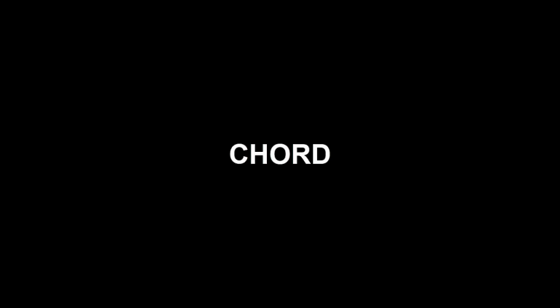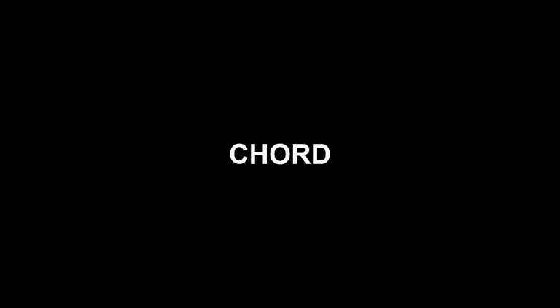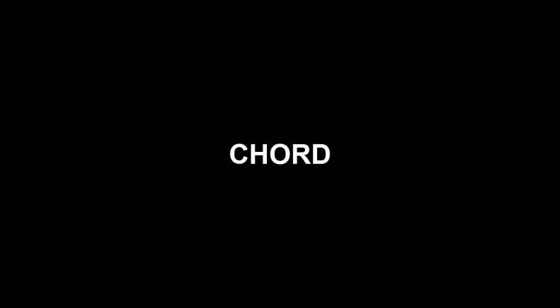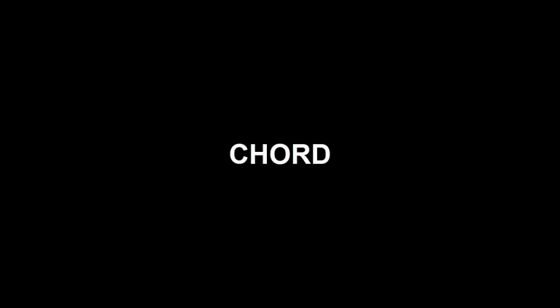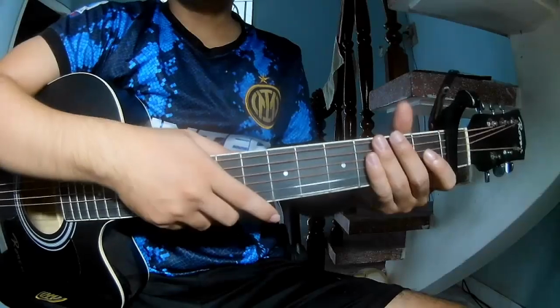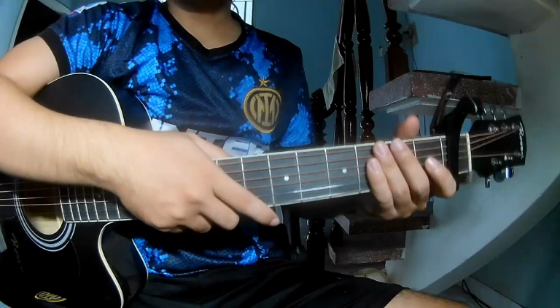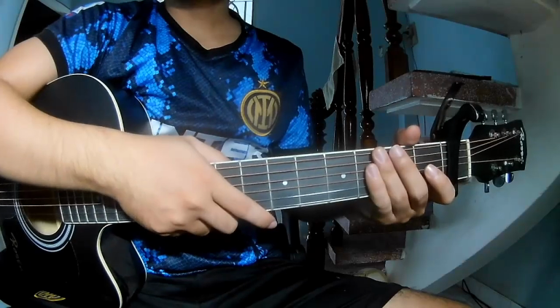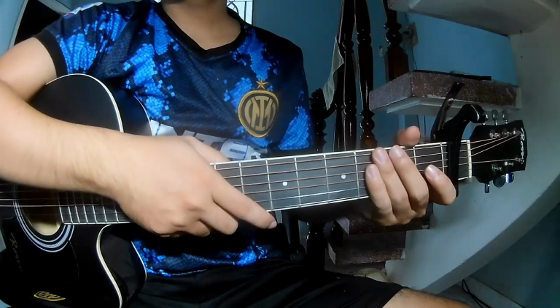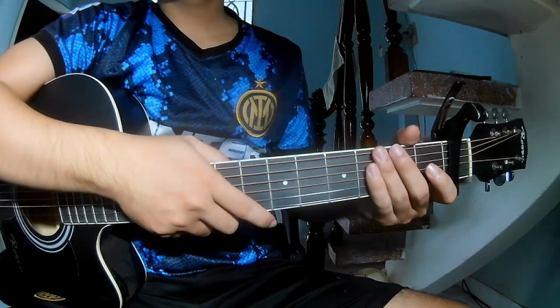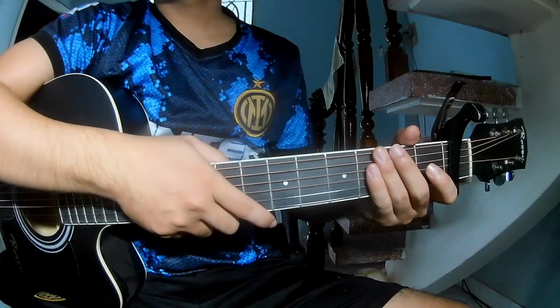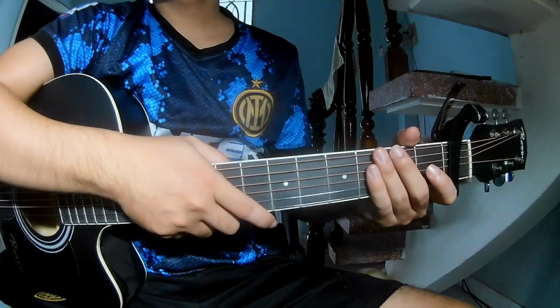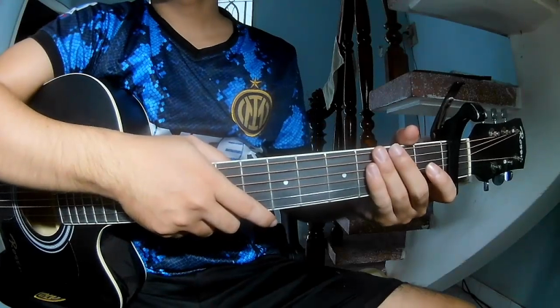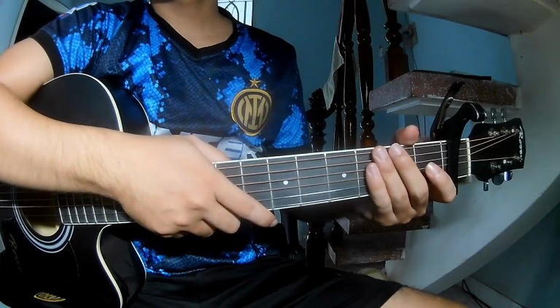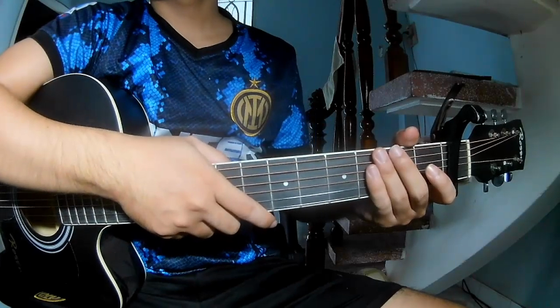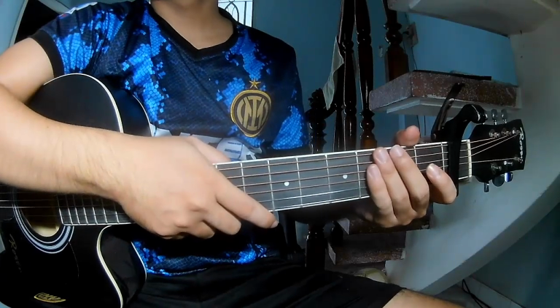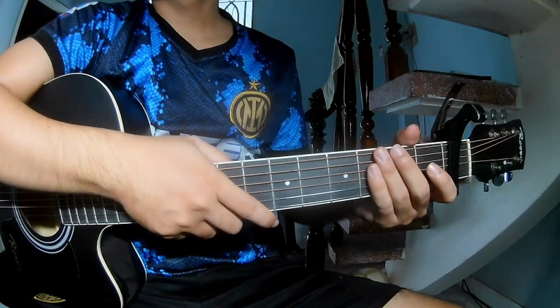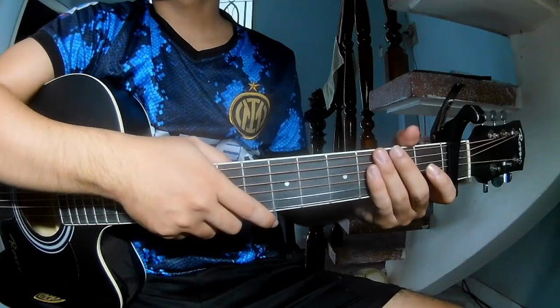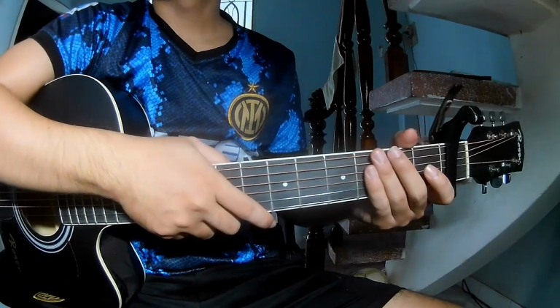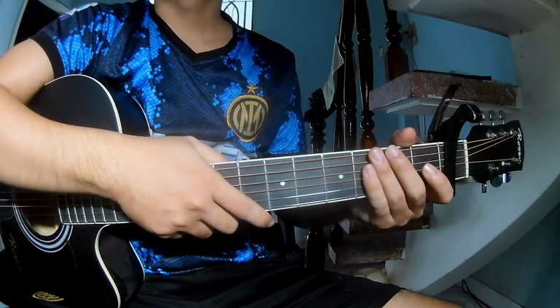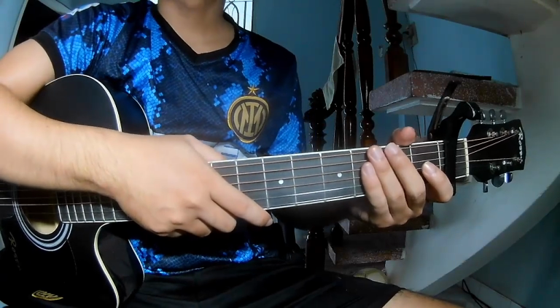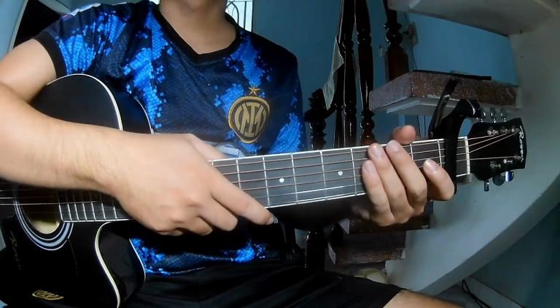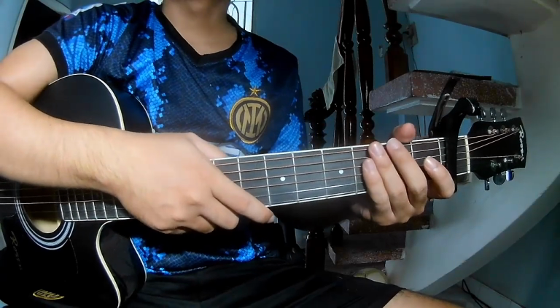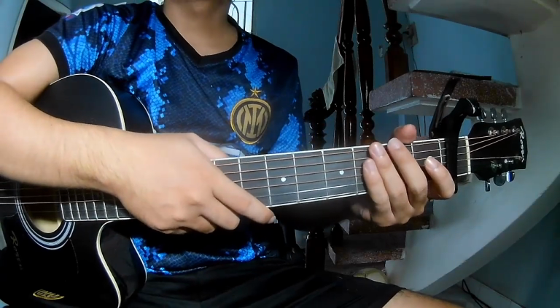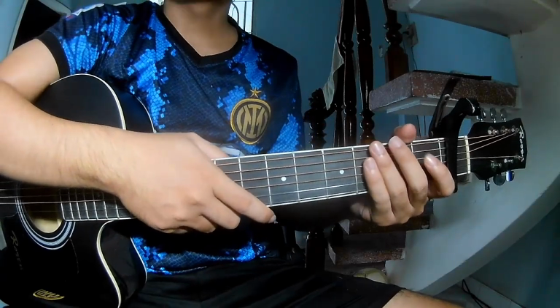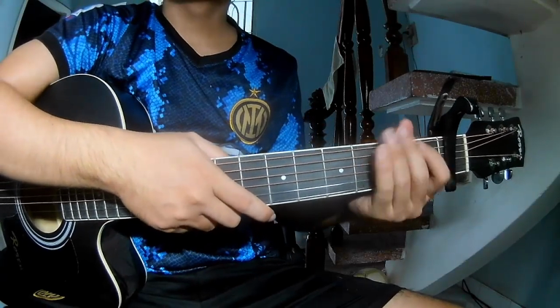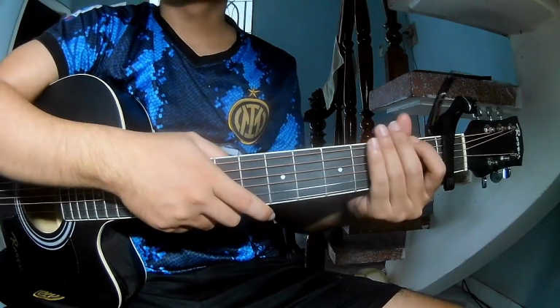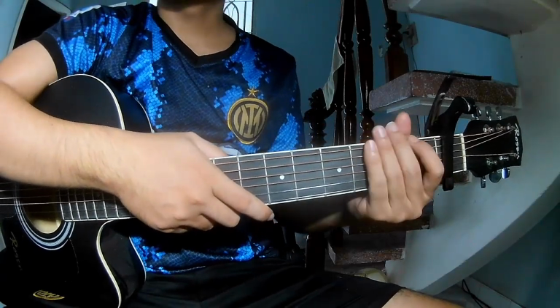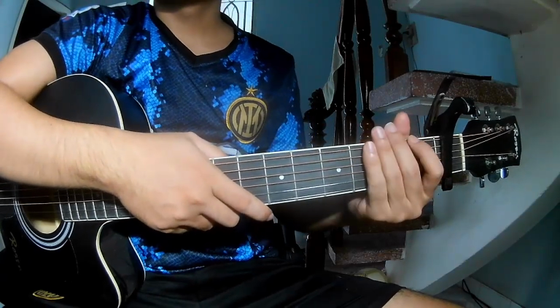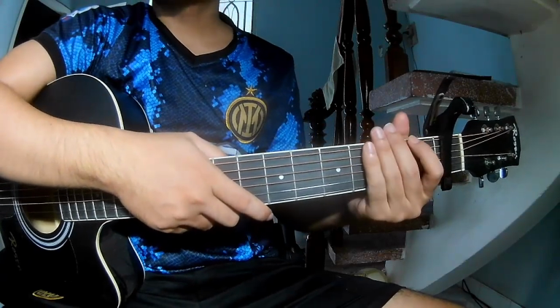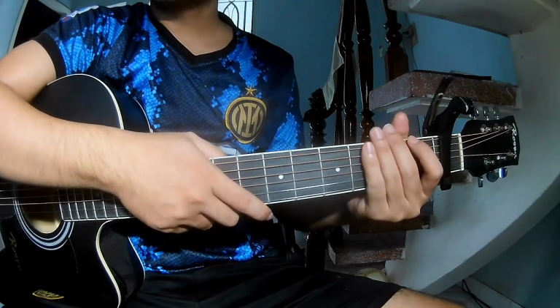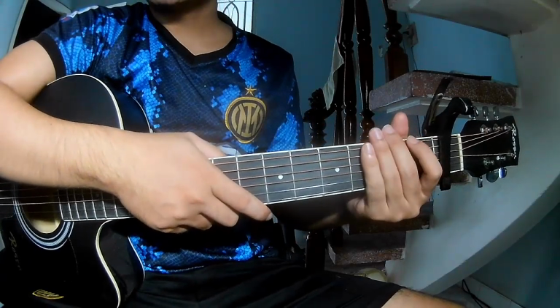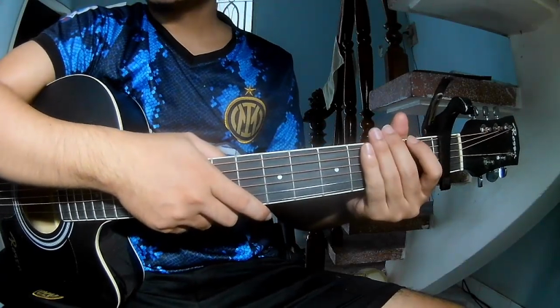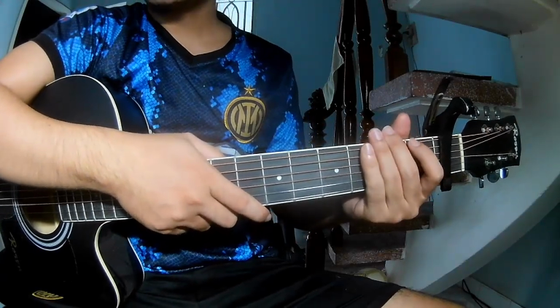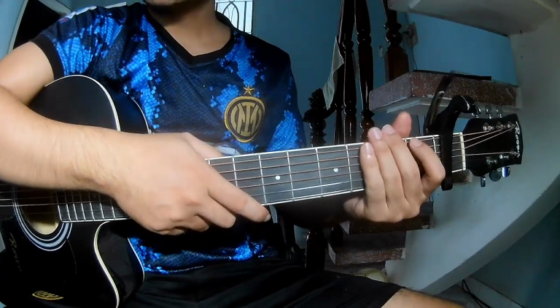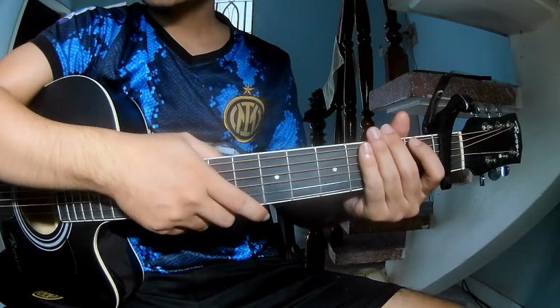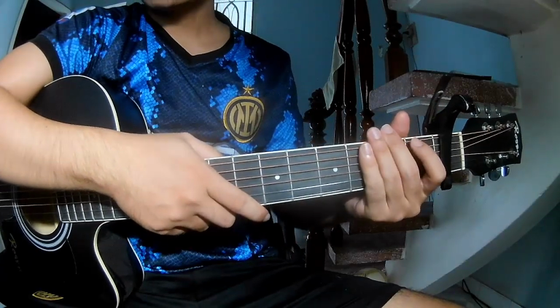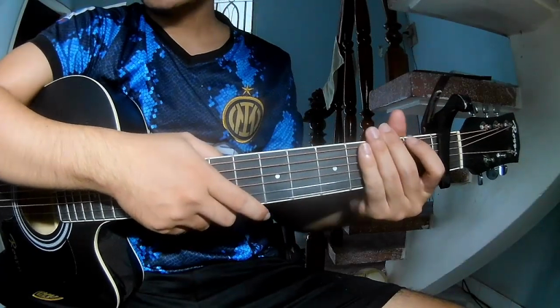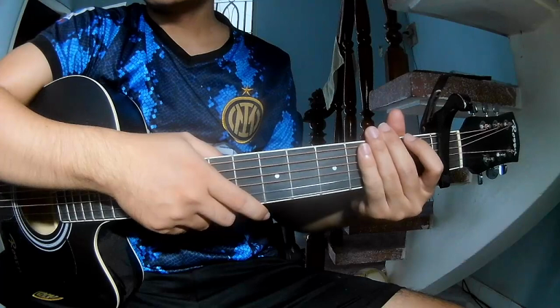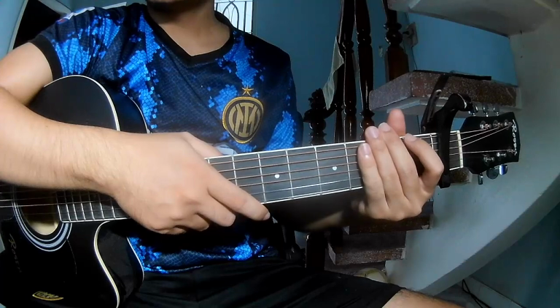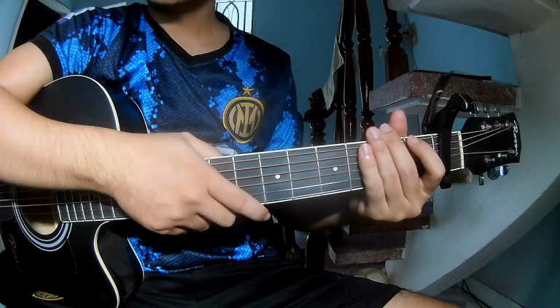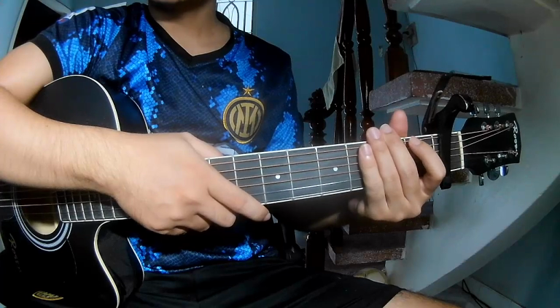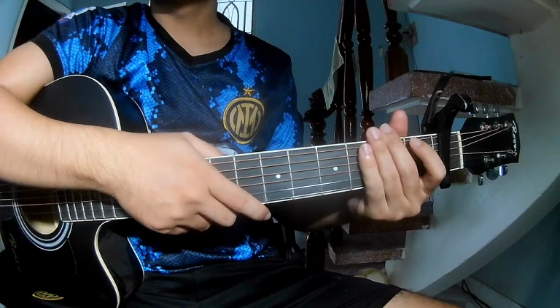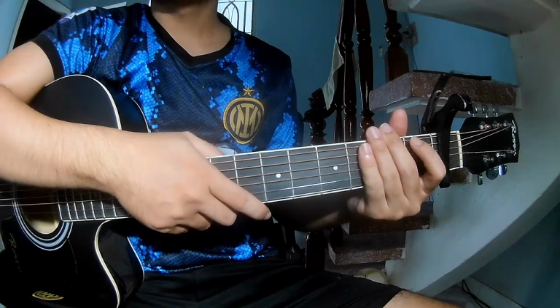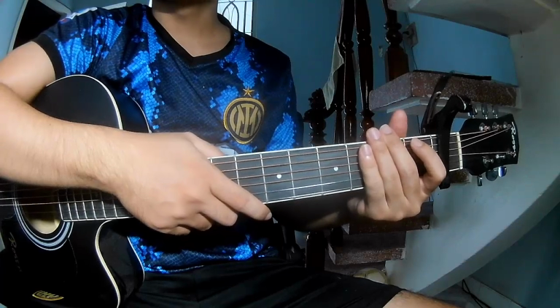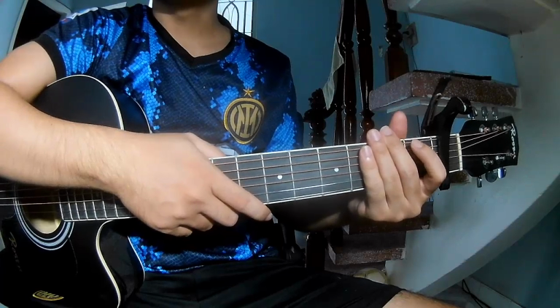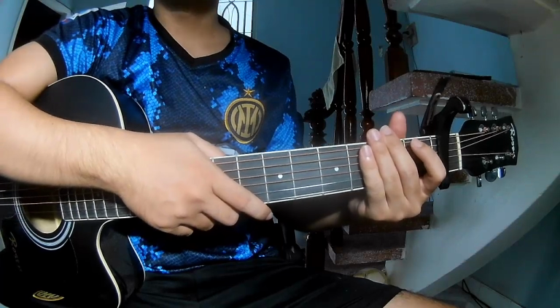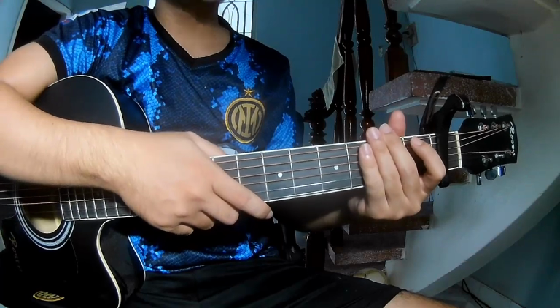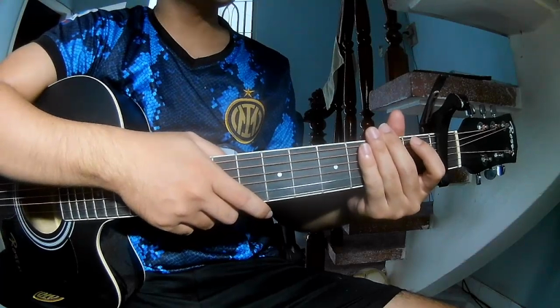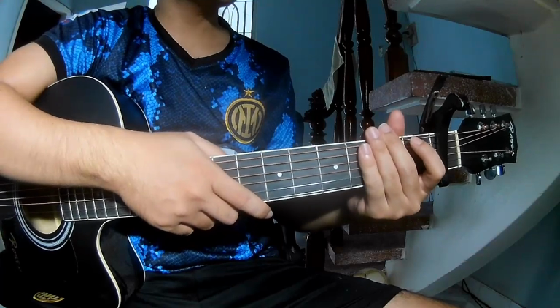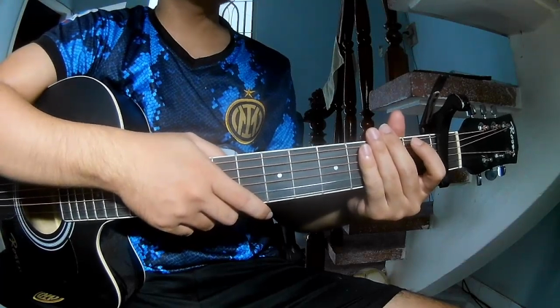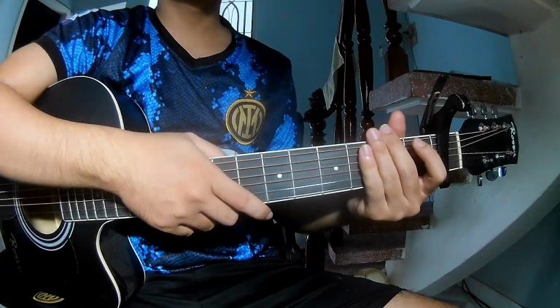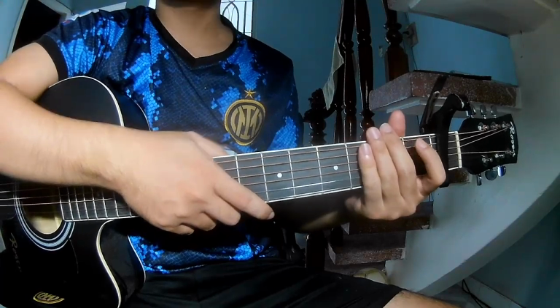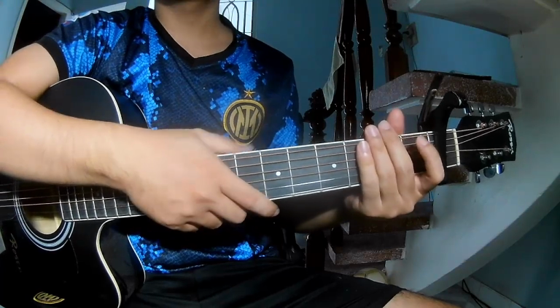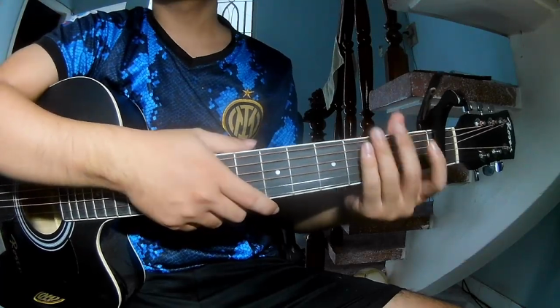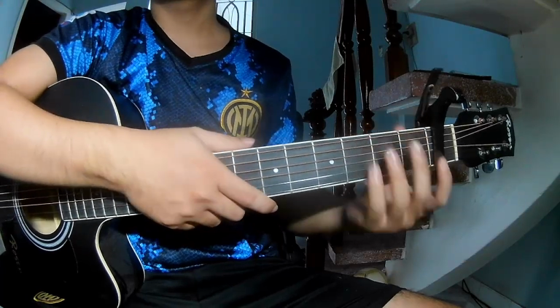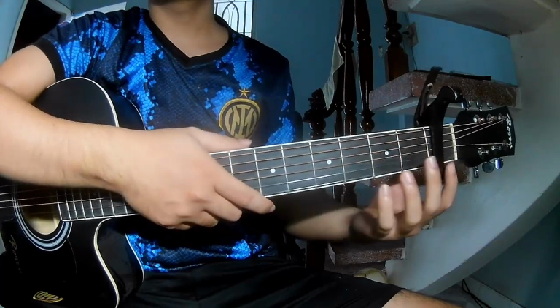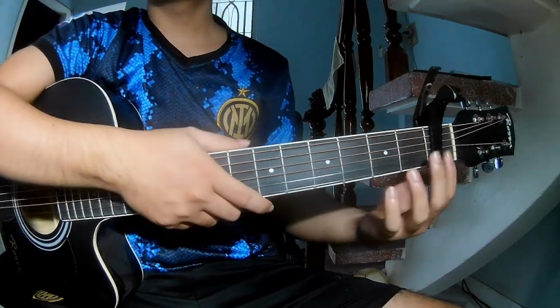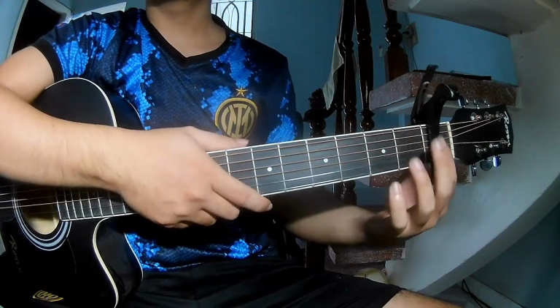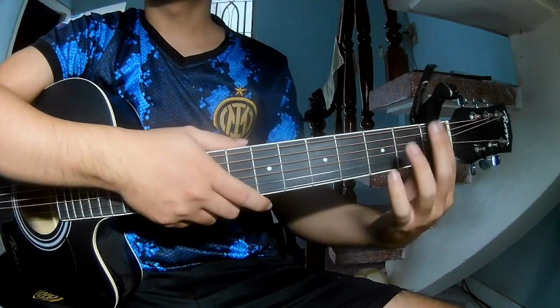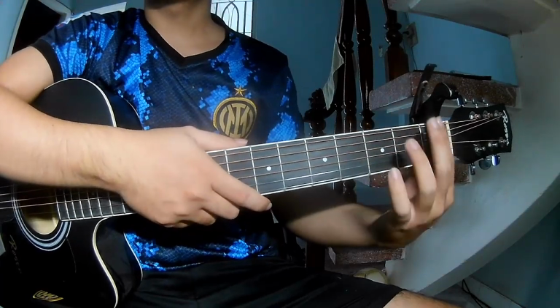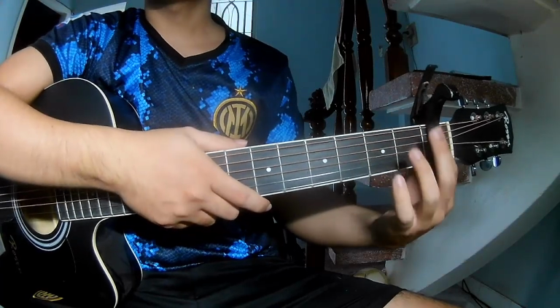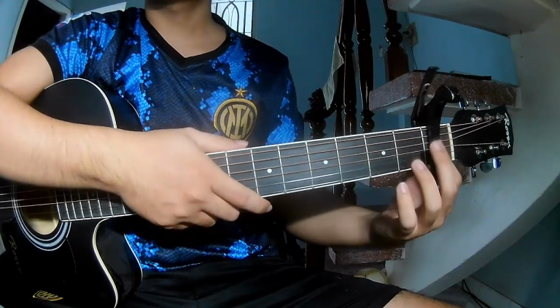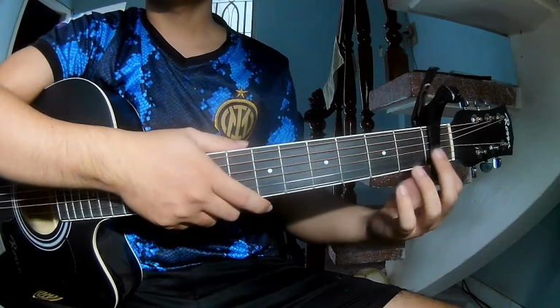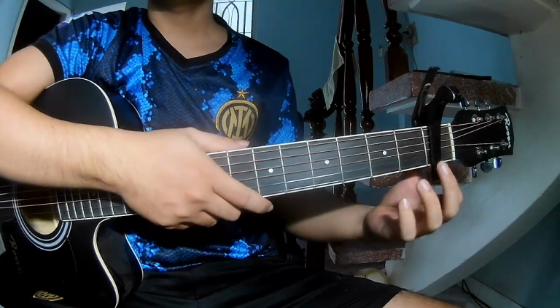Hi everyone, today we'll see how to play guitarist Mangros by Oliver and Tony. First, to see the cable in the flat frame.